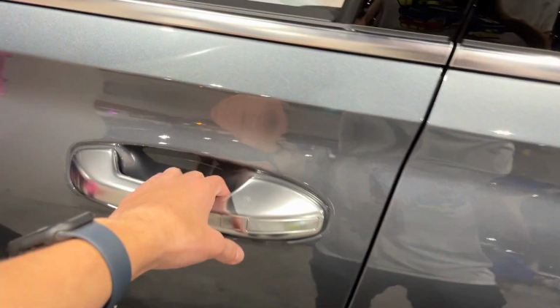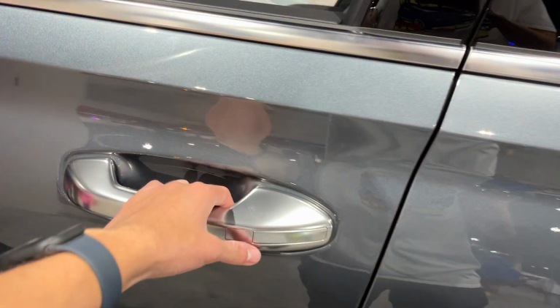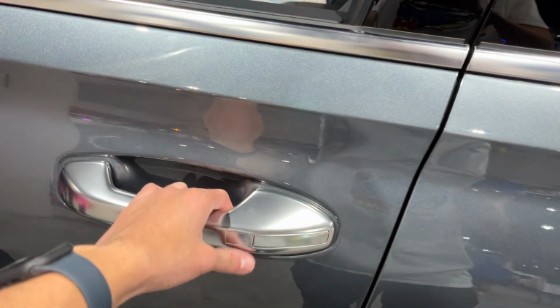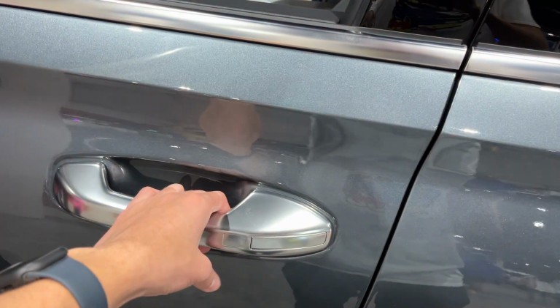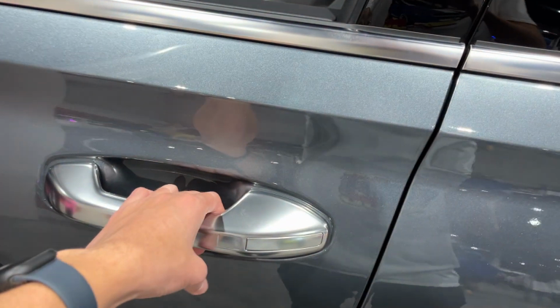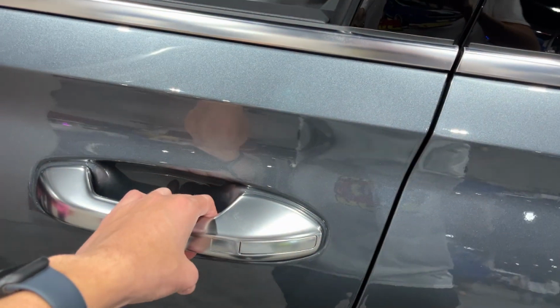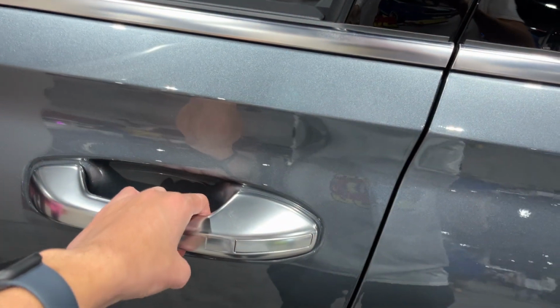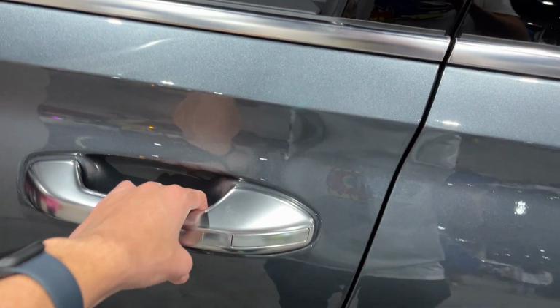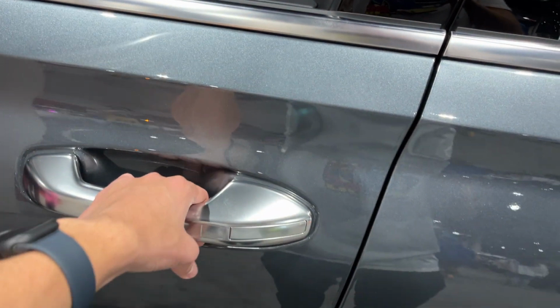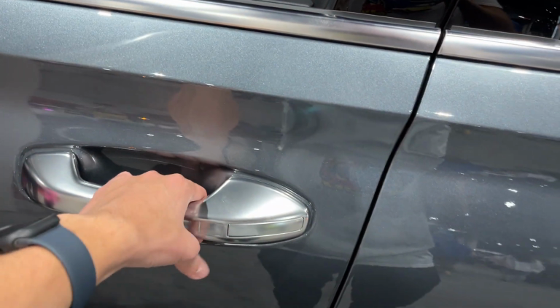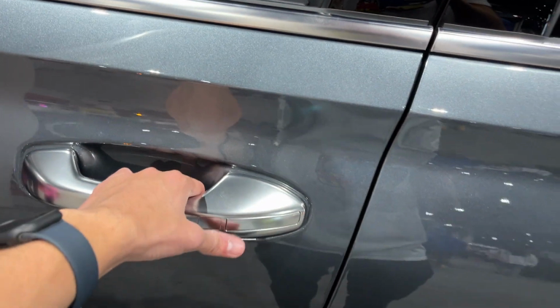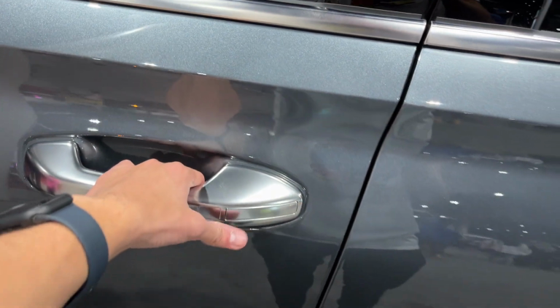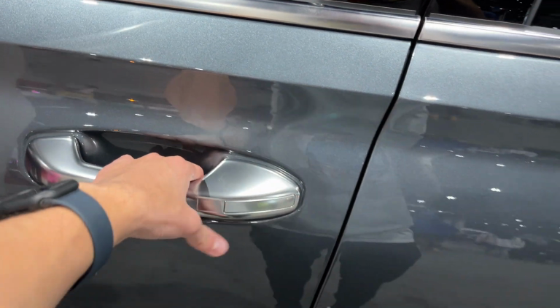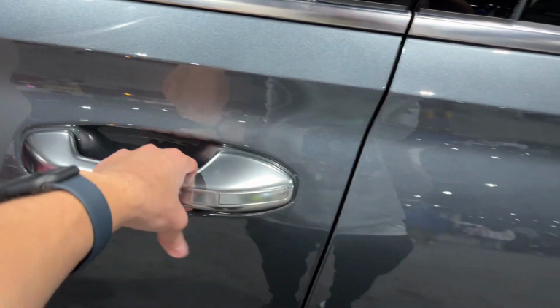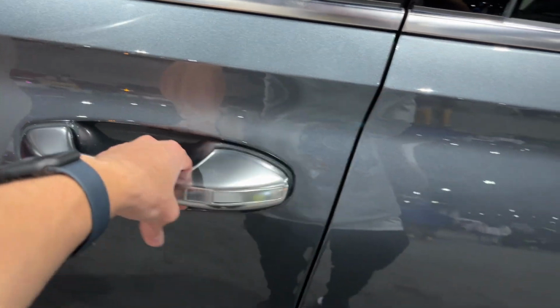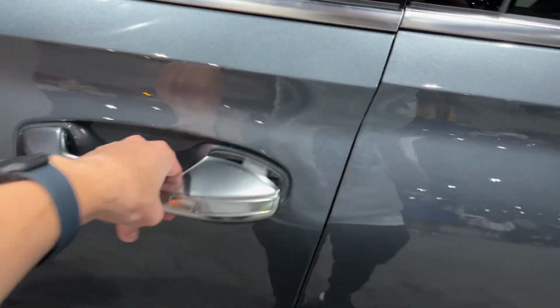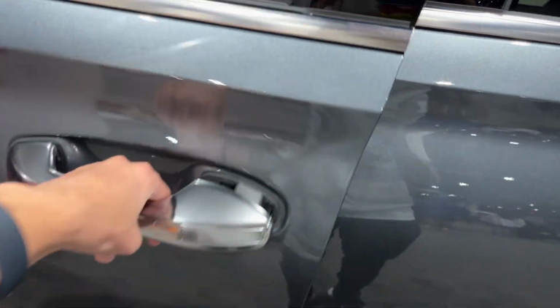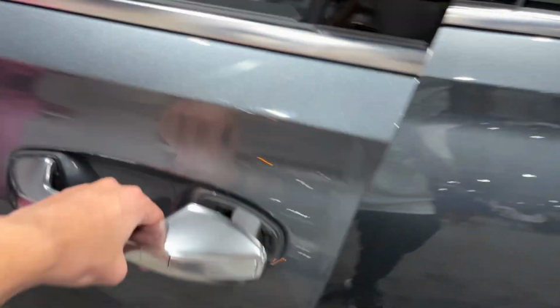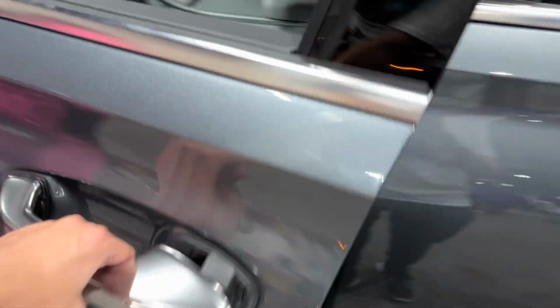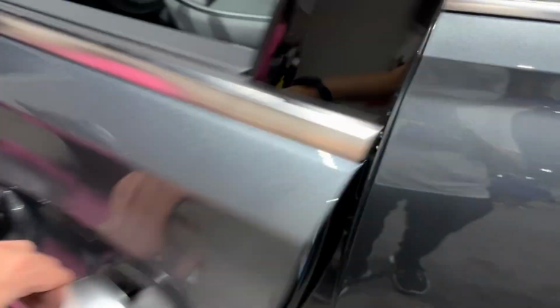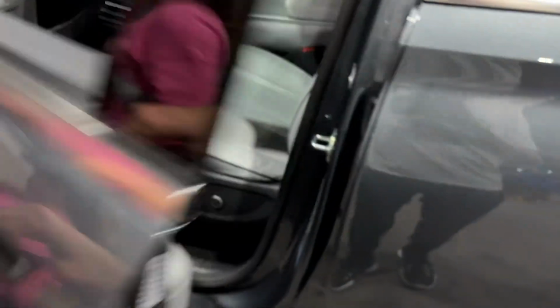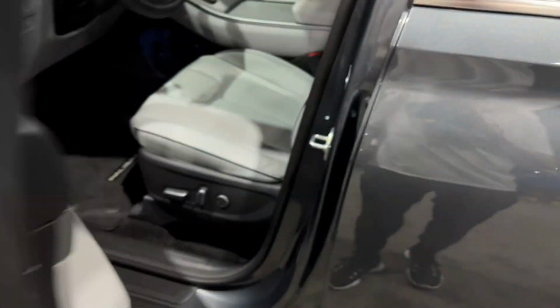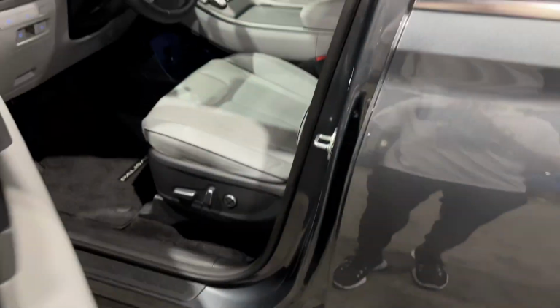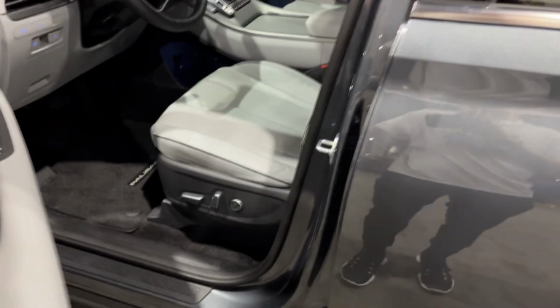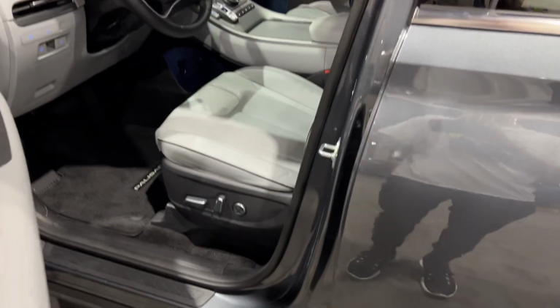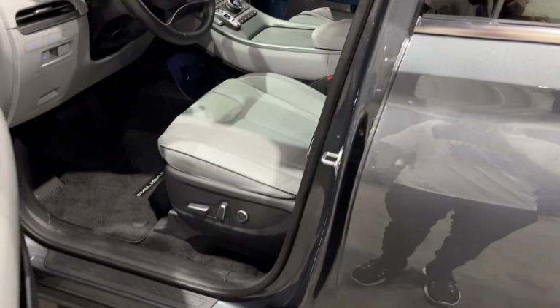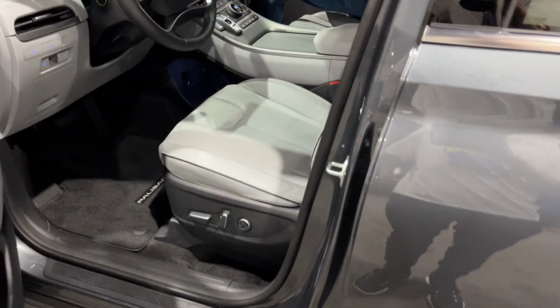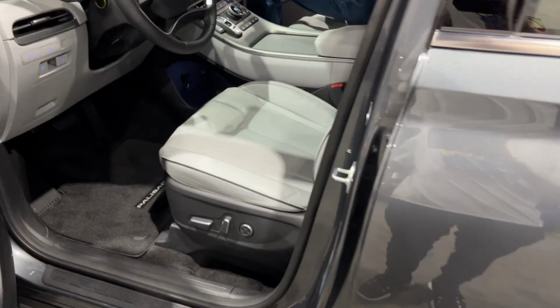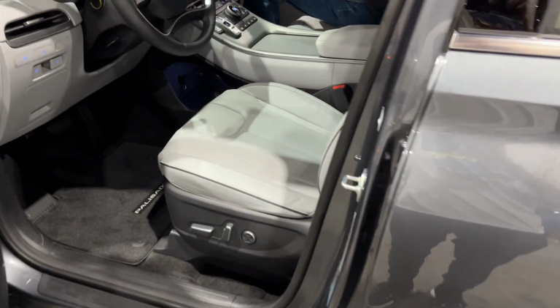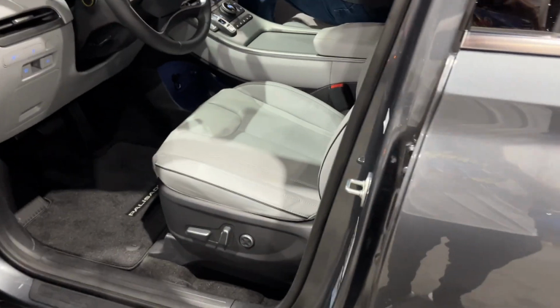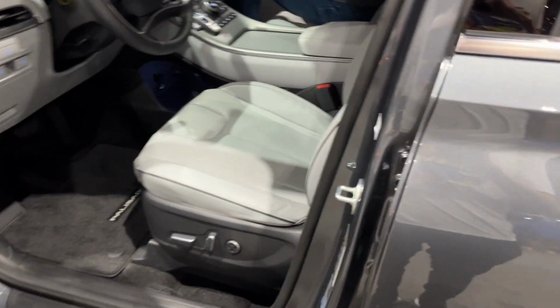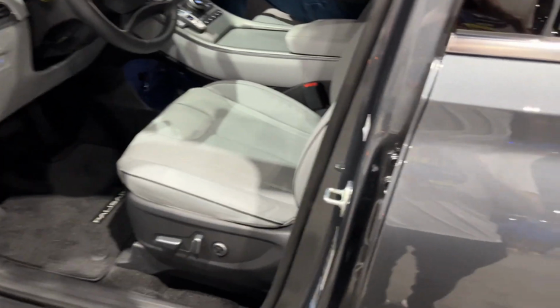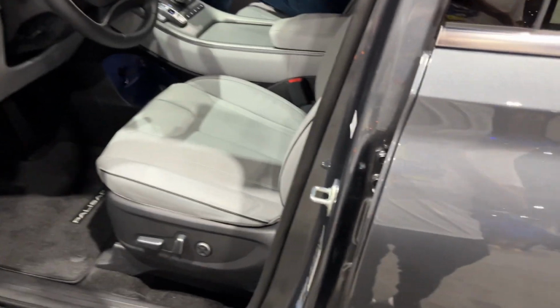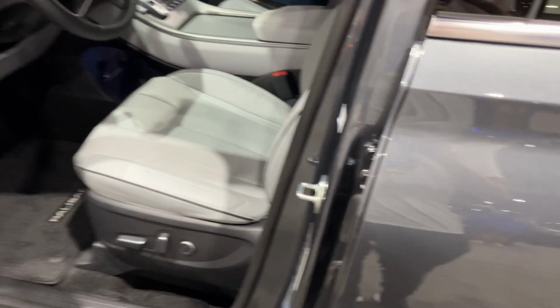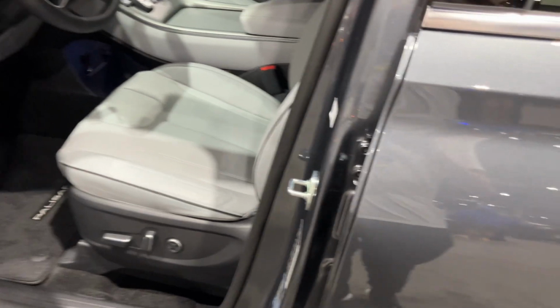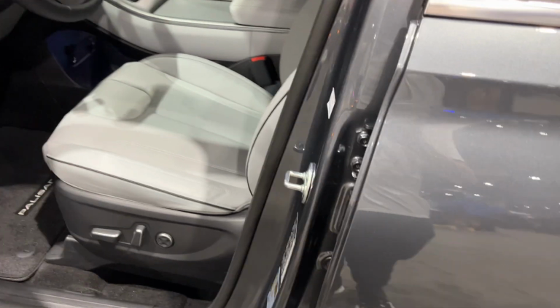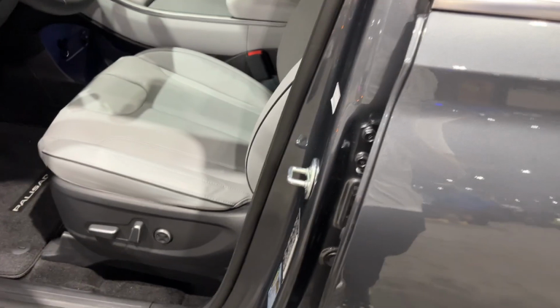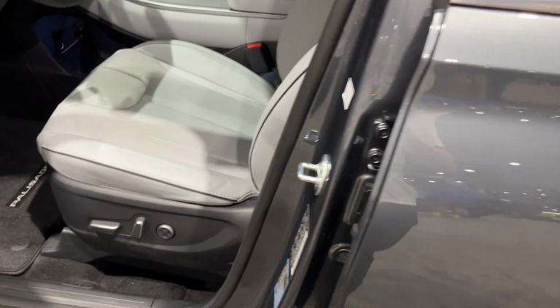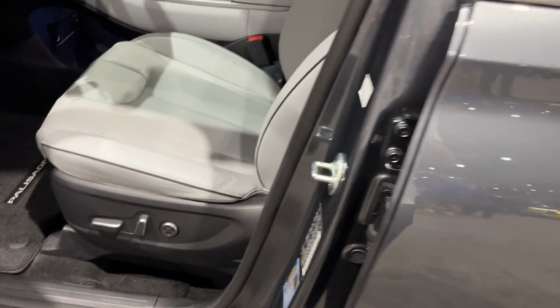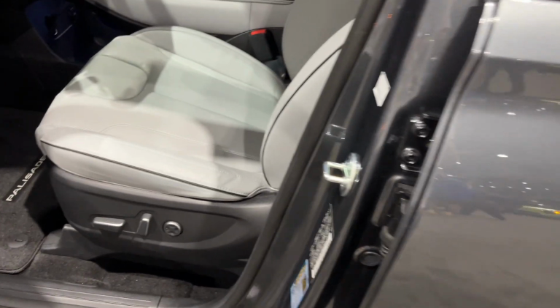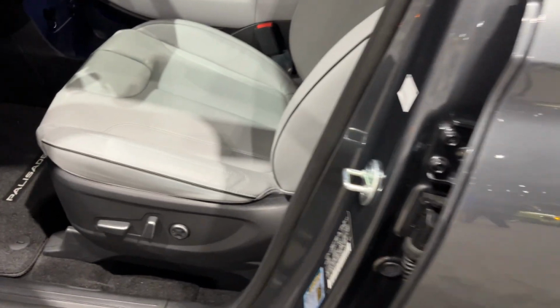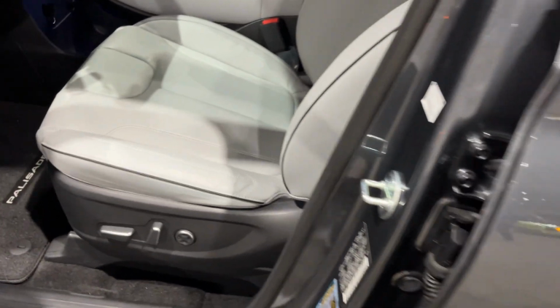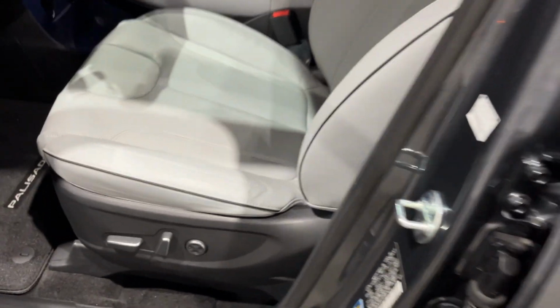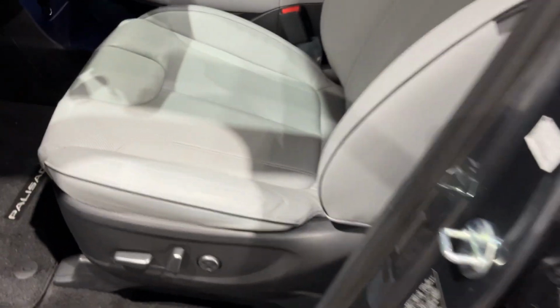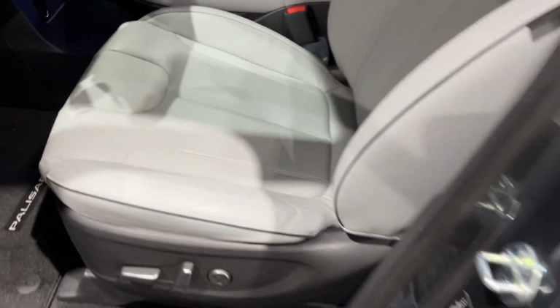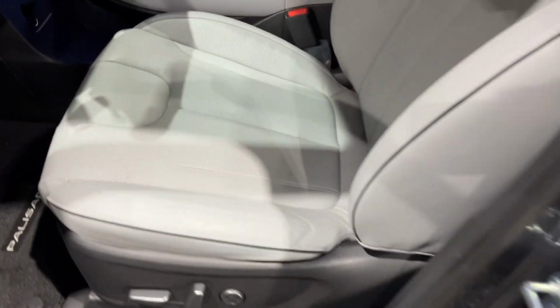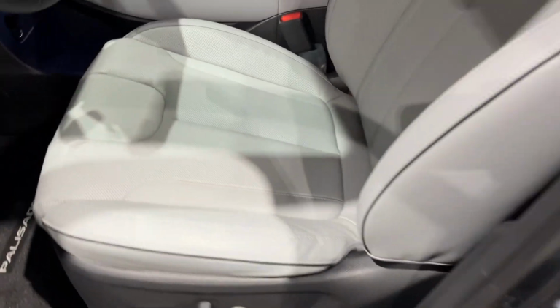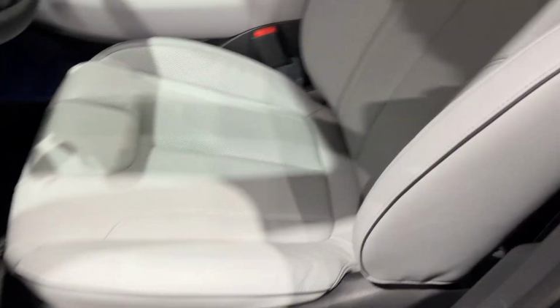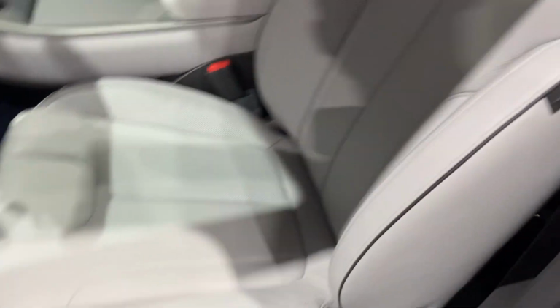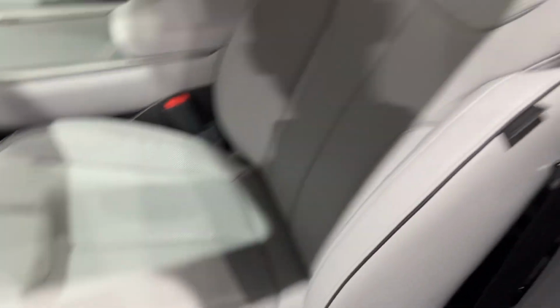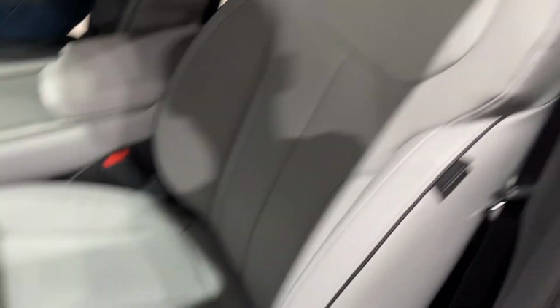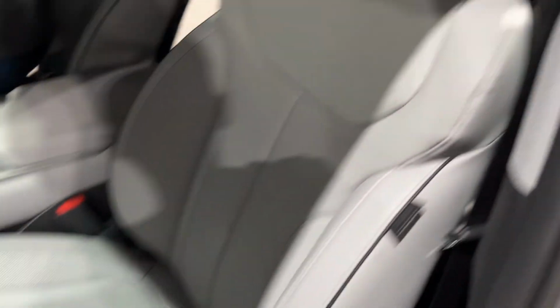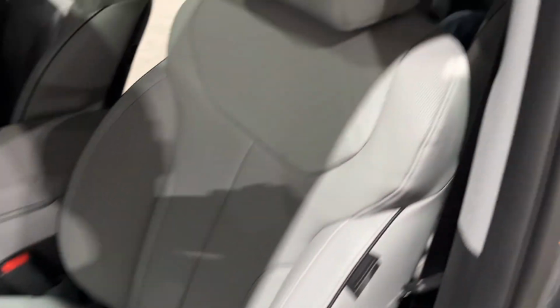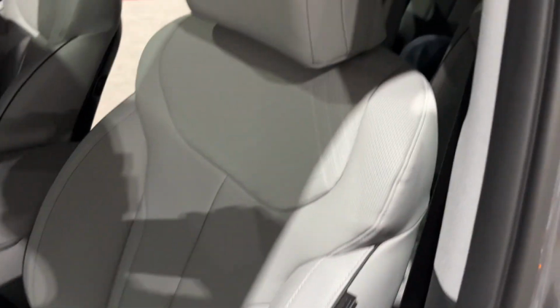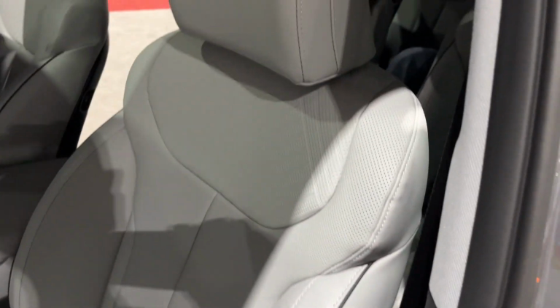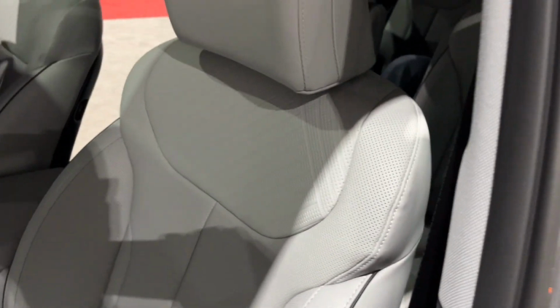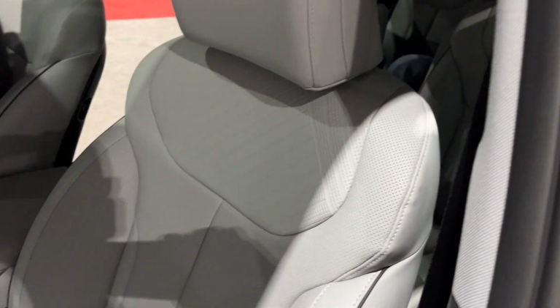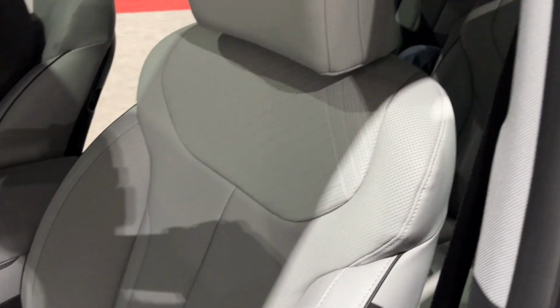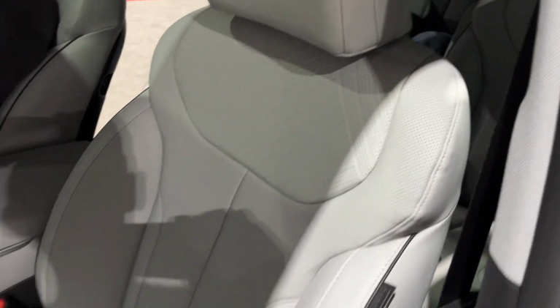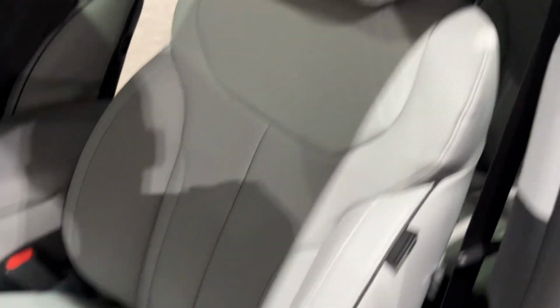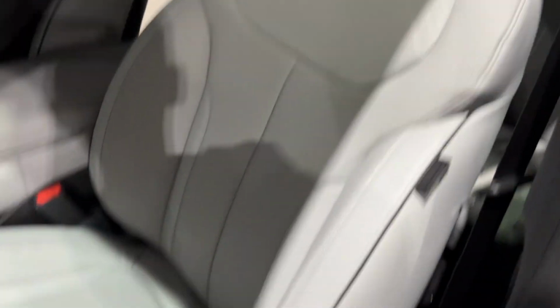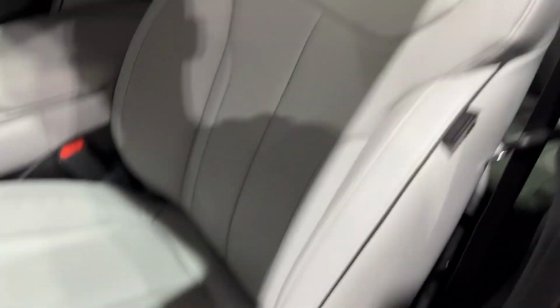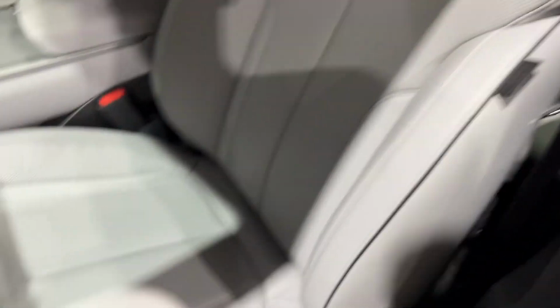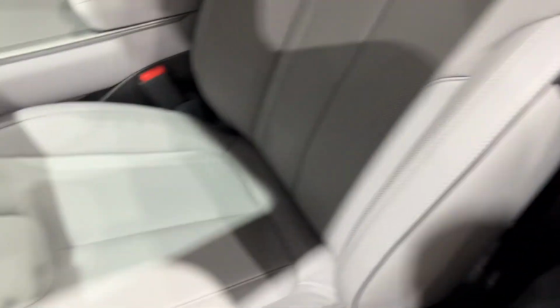Smart key by the touch sensor. It's a gray exterior. You have gray leather interior.